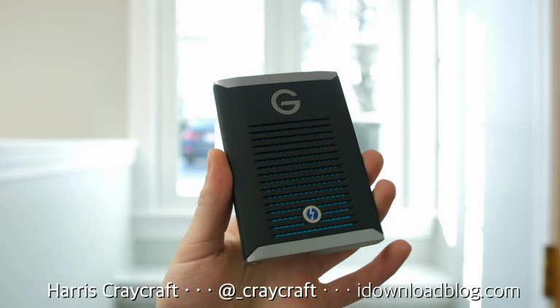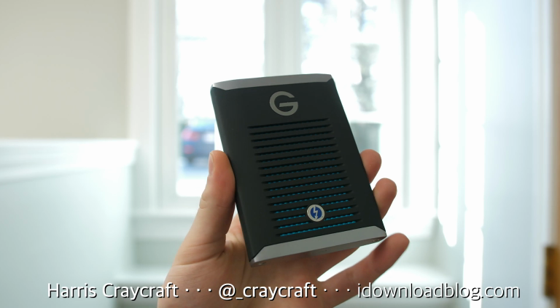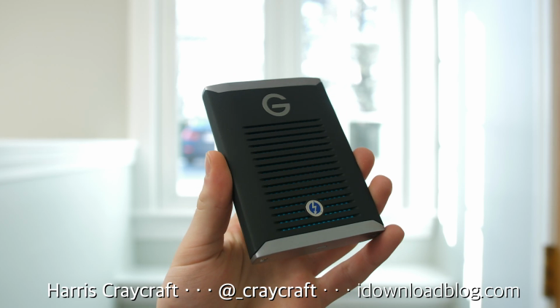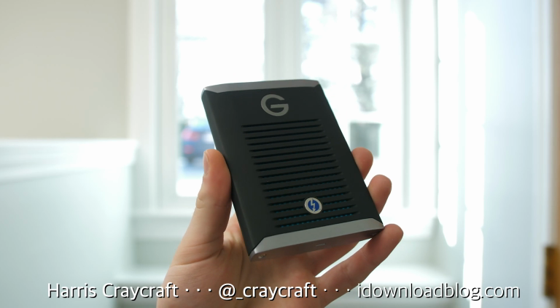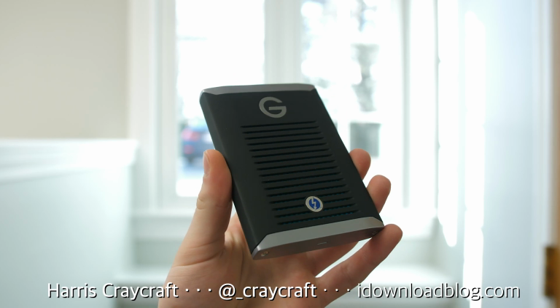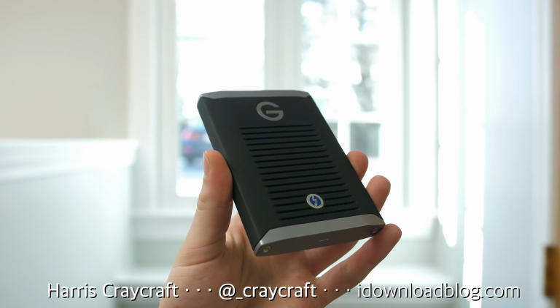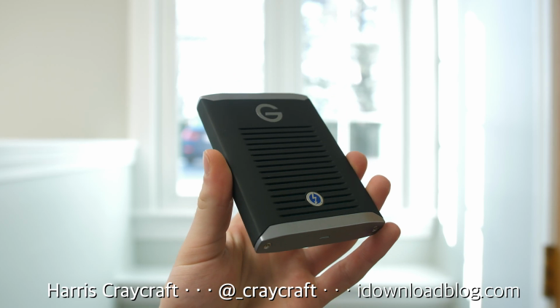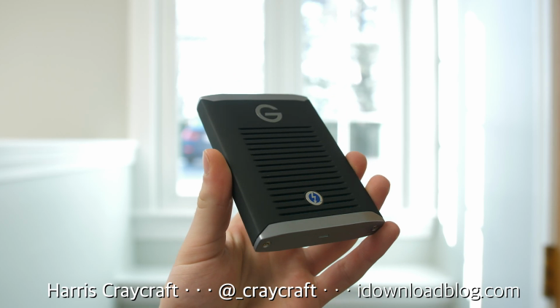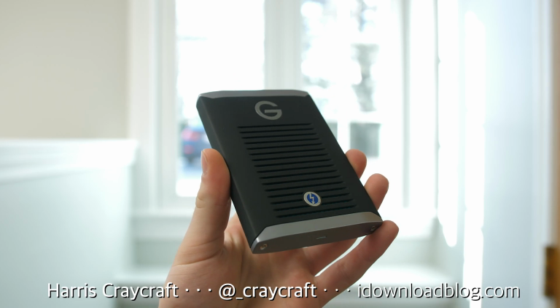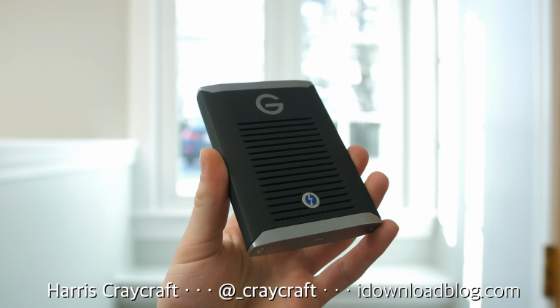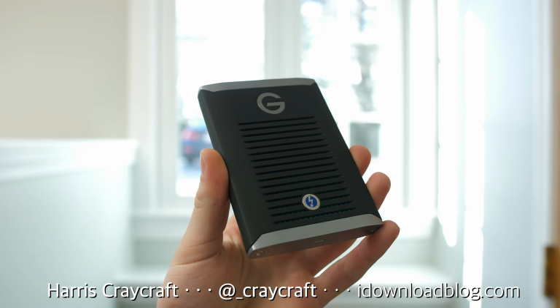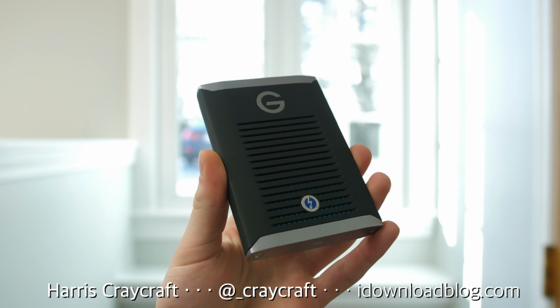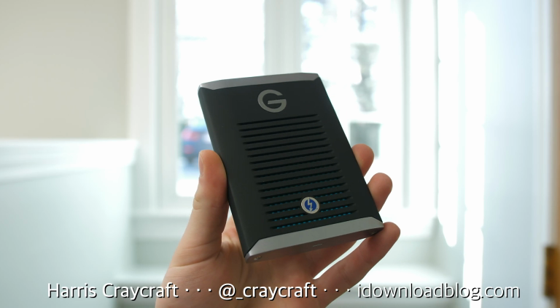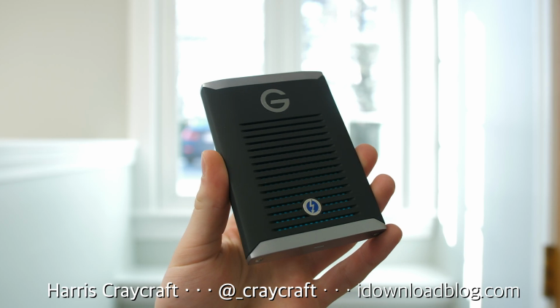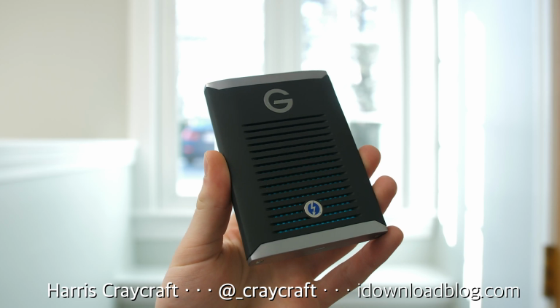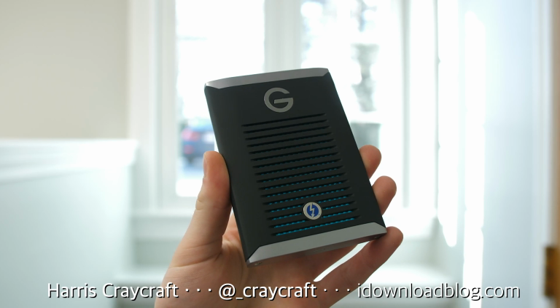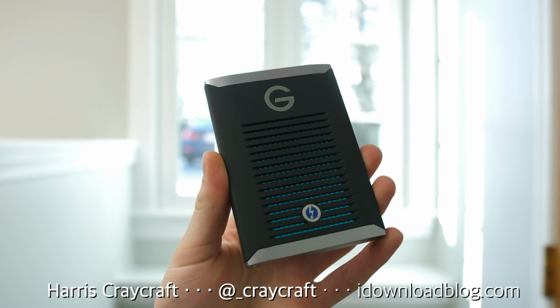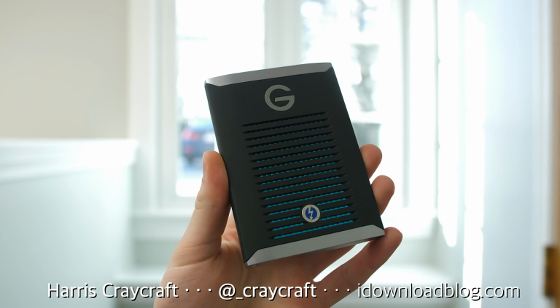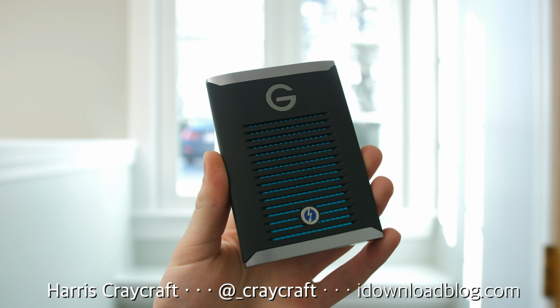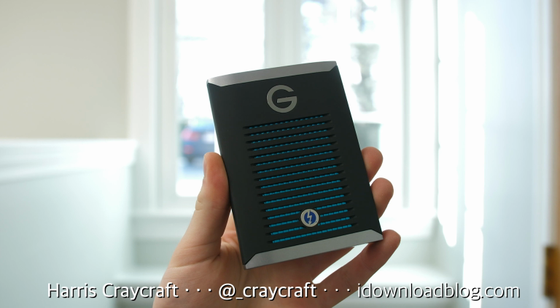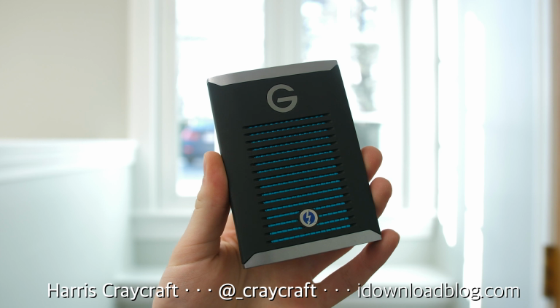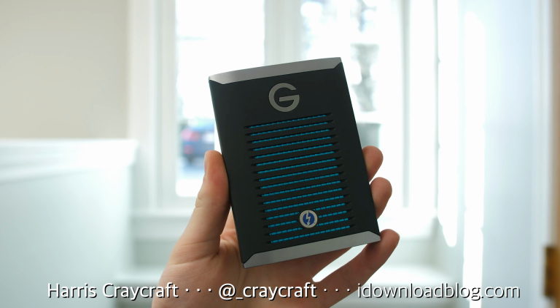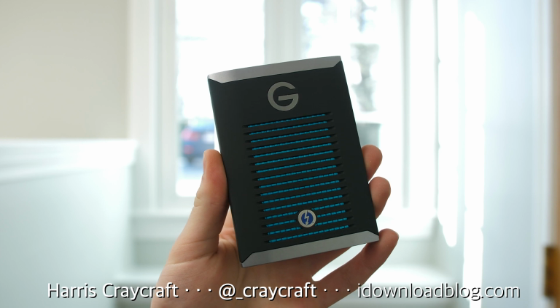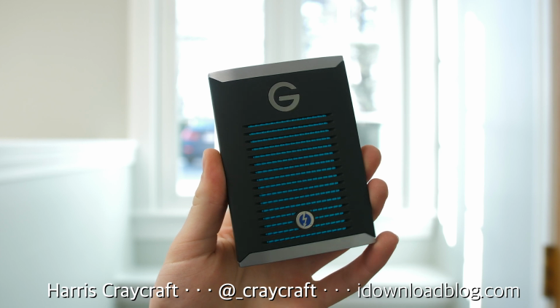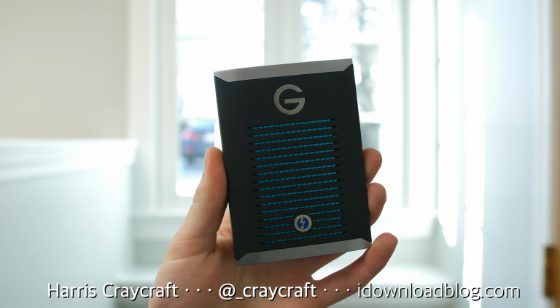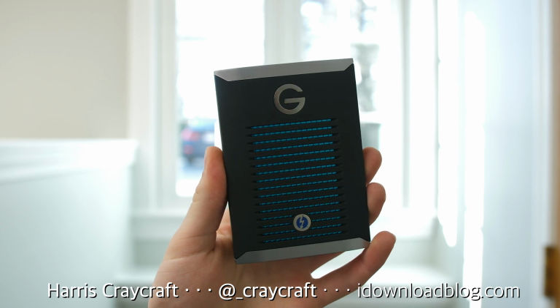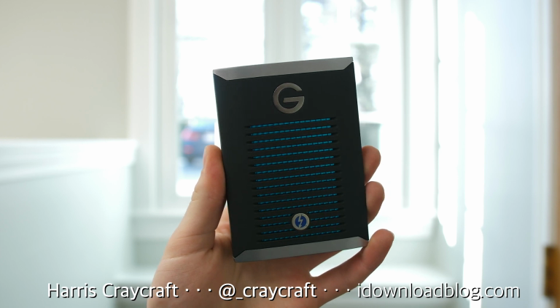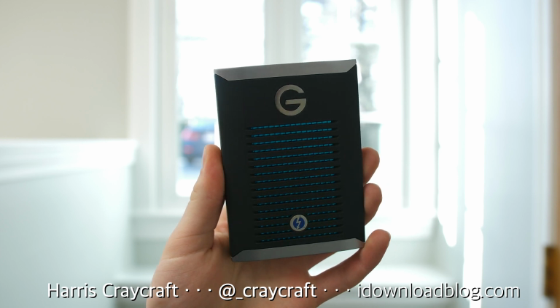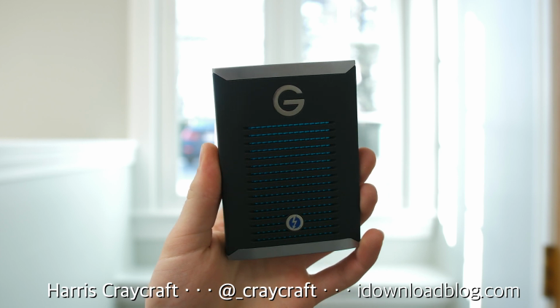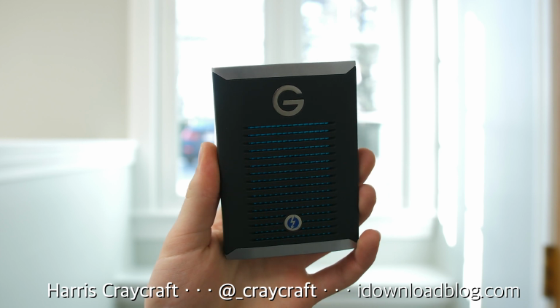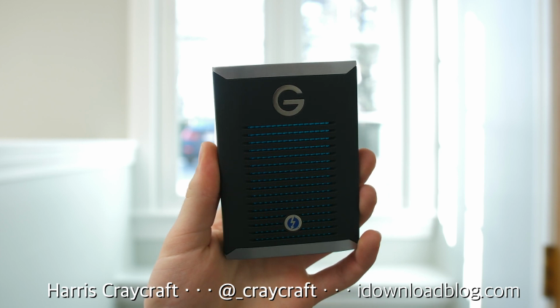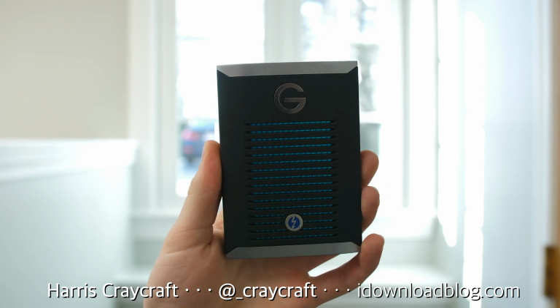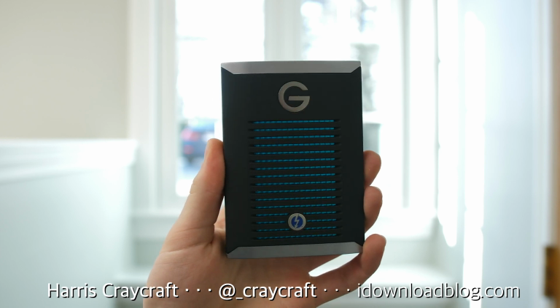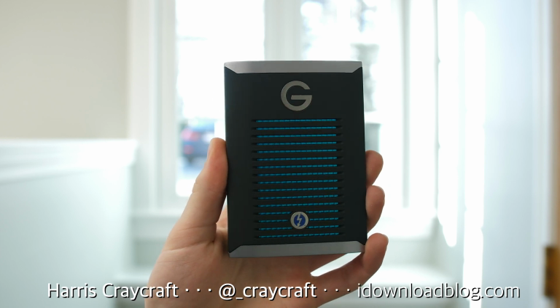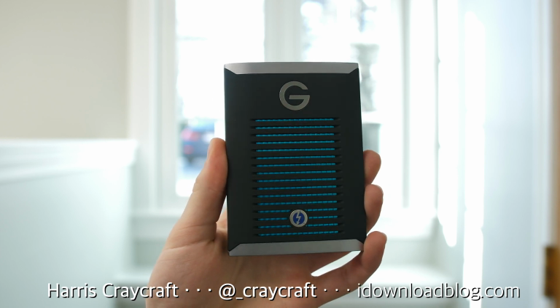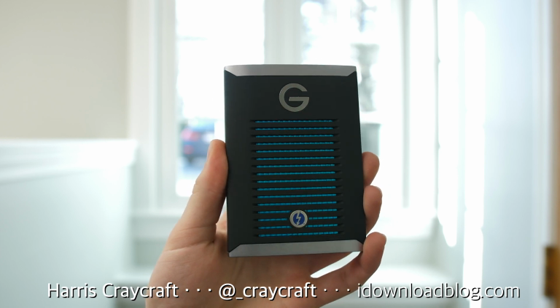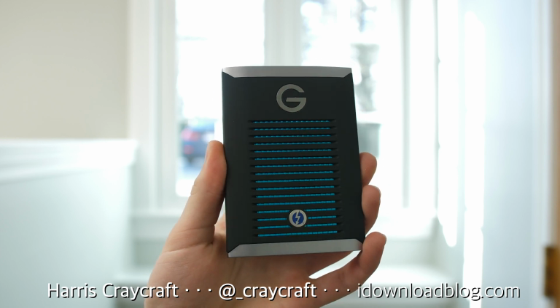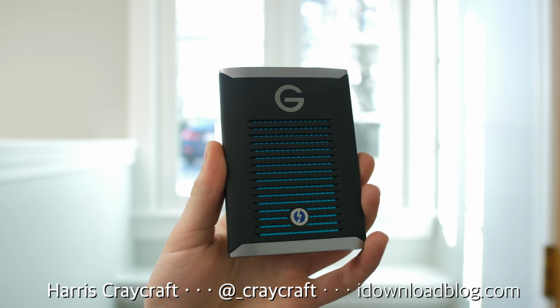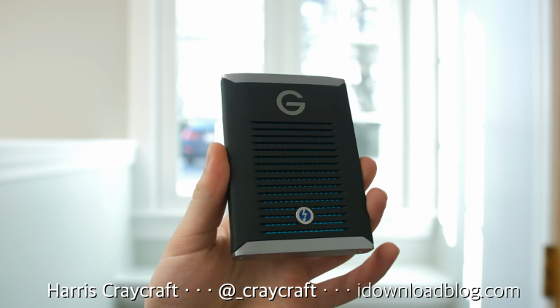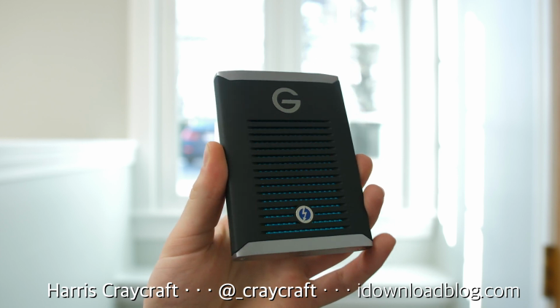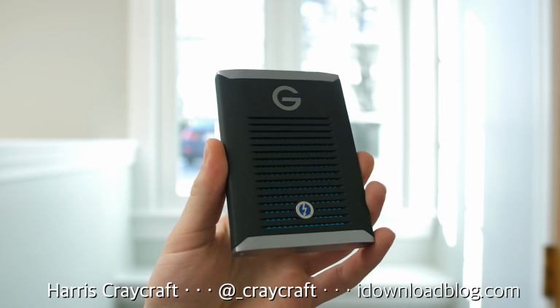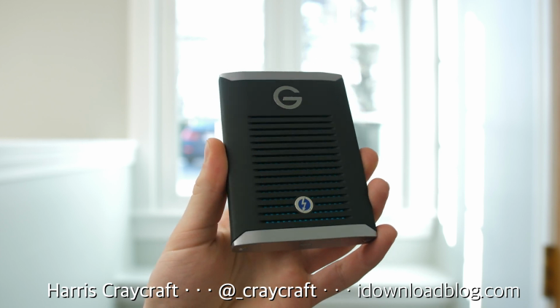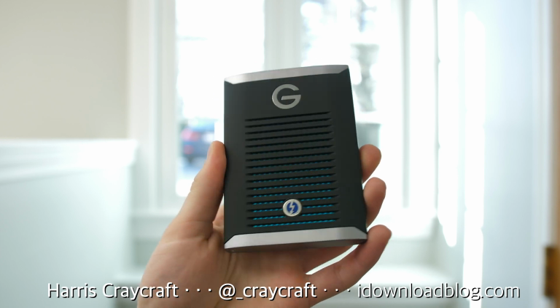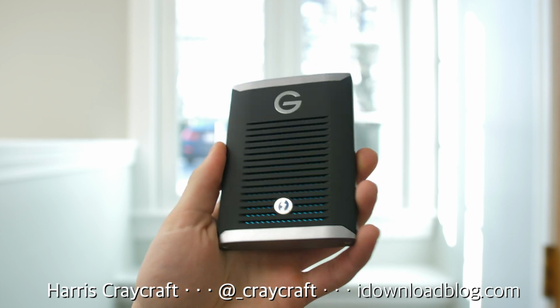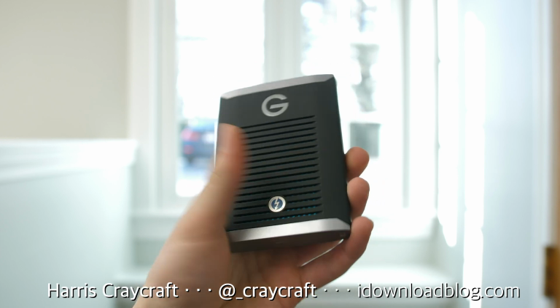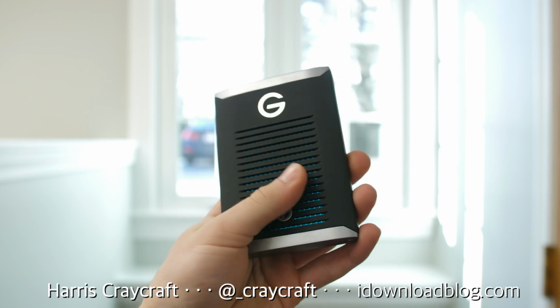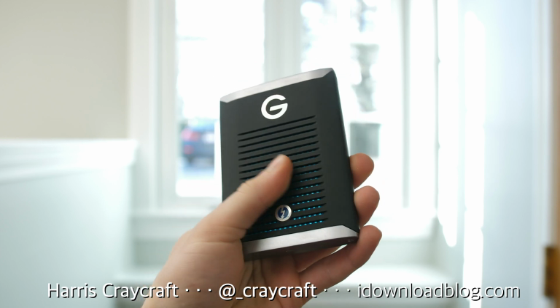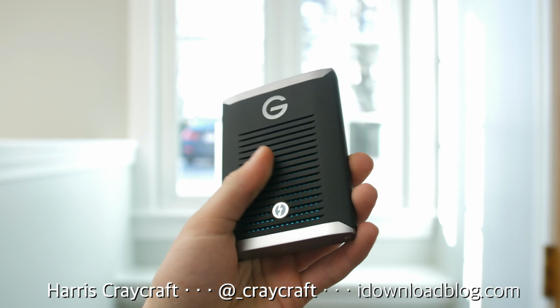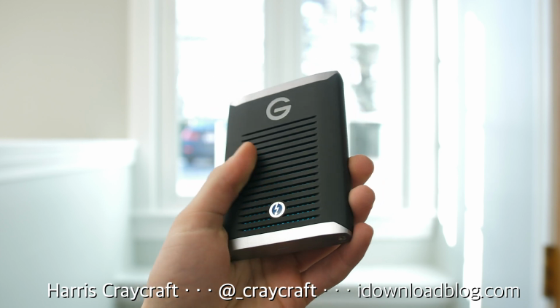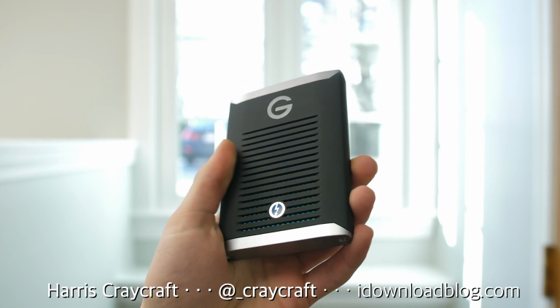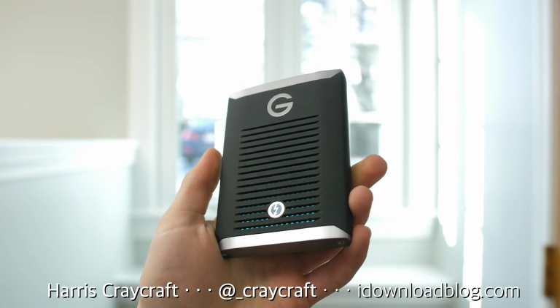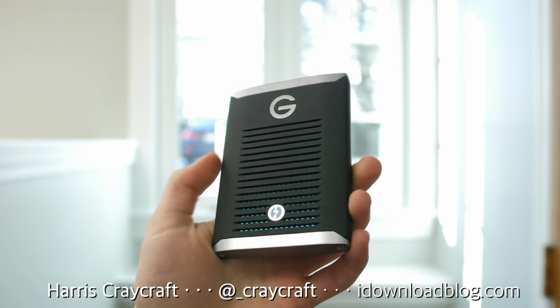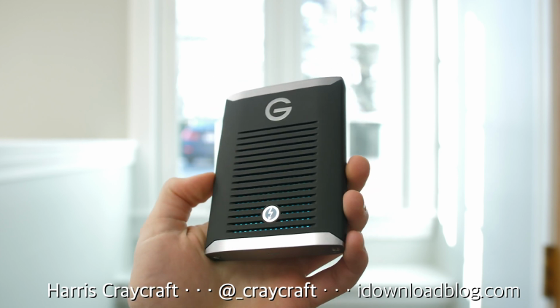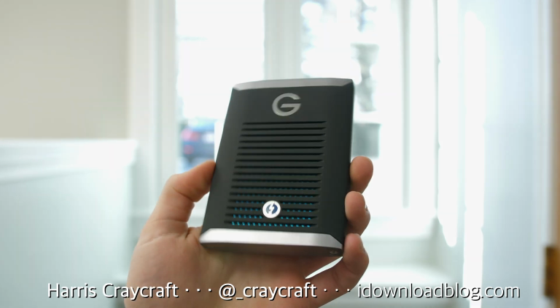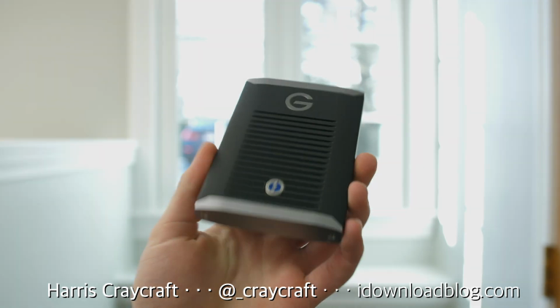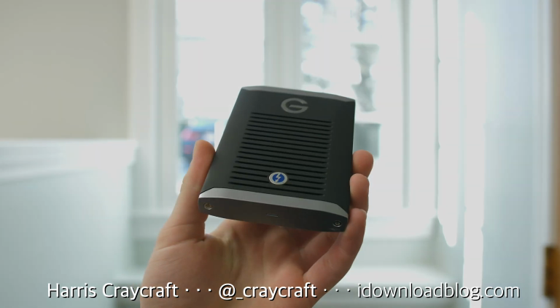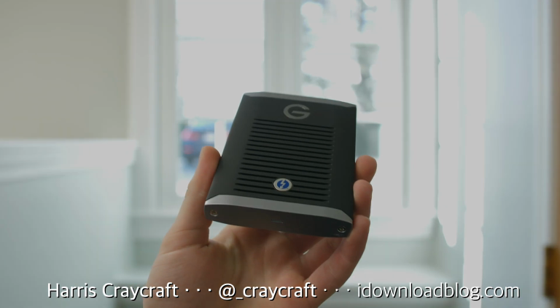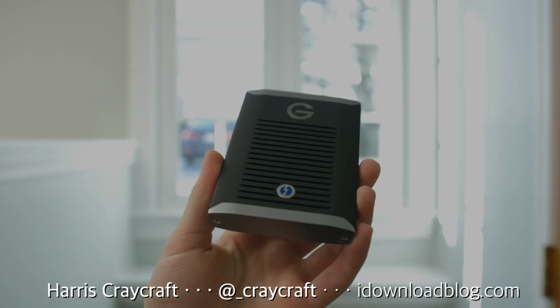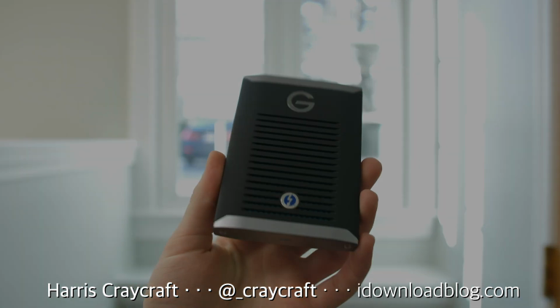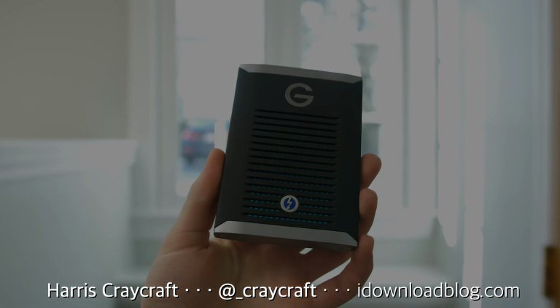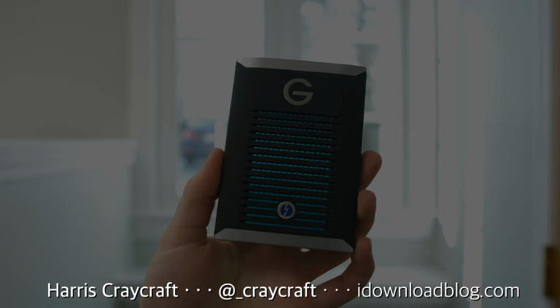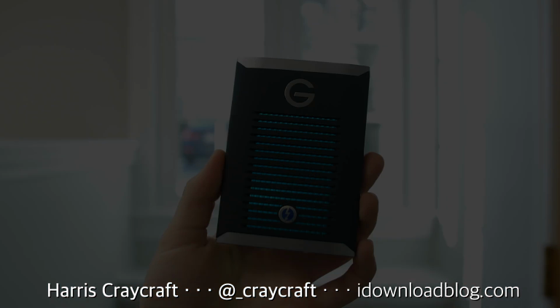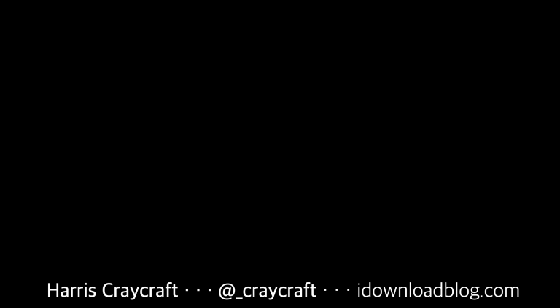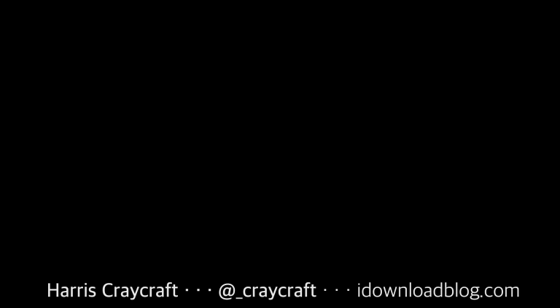Let me know what you think of this drive, and if there are any other SSDs or drives you want me to take a look at. I'll leave a link in the description. Thank you for watching.